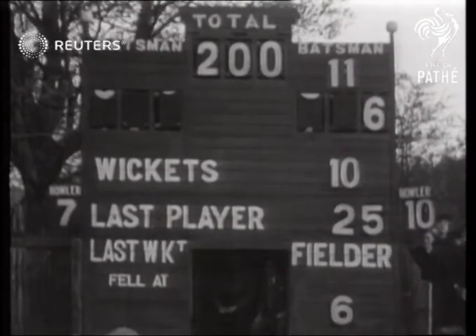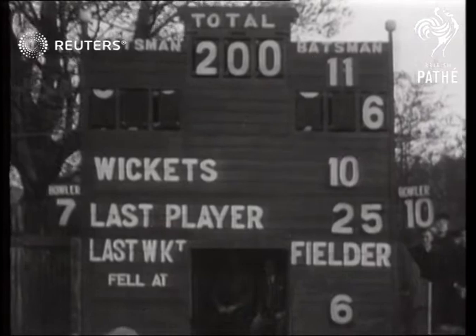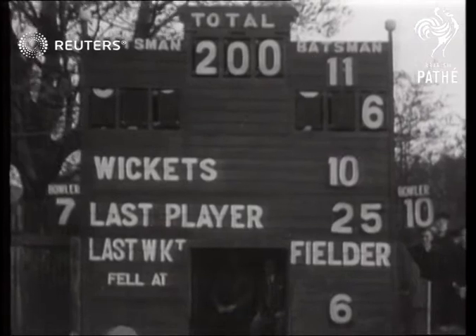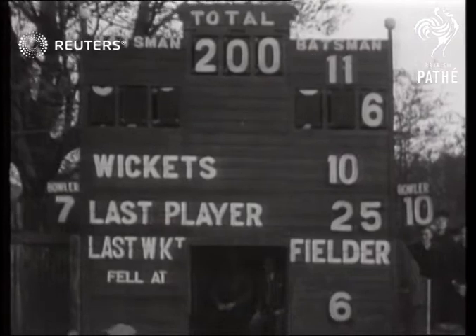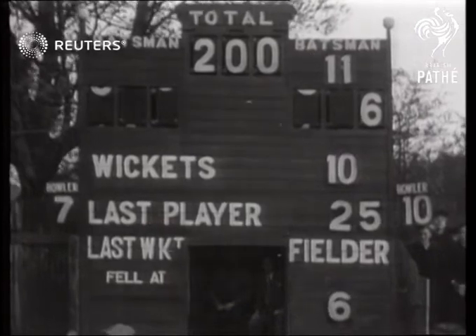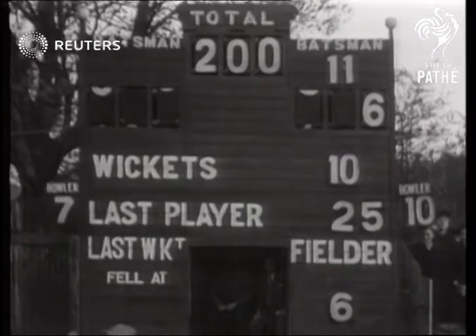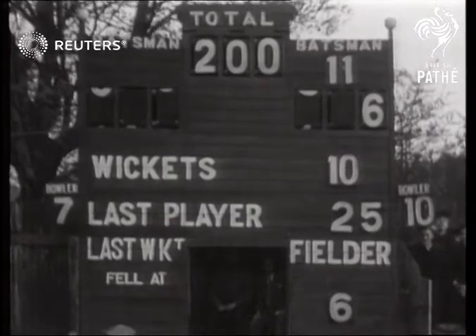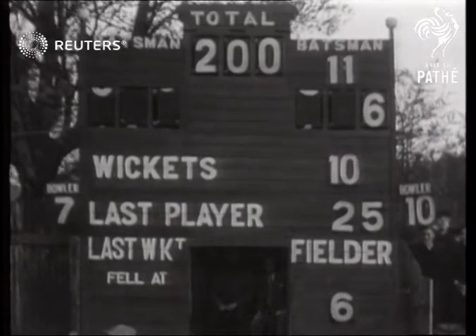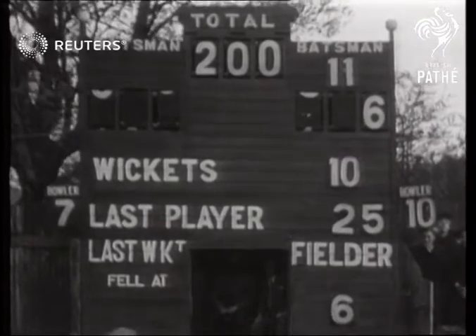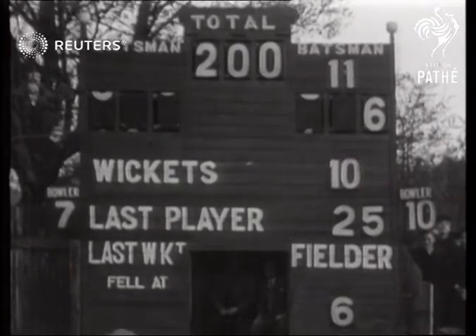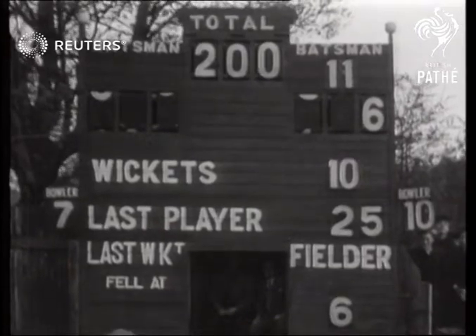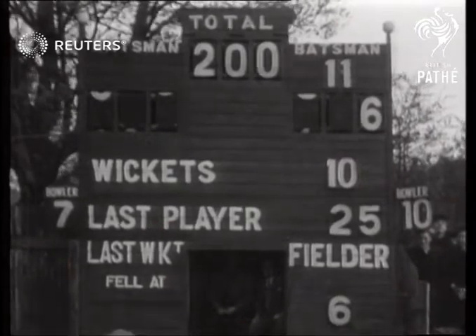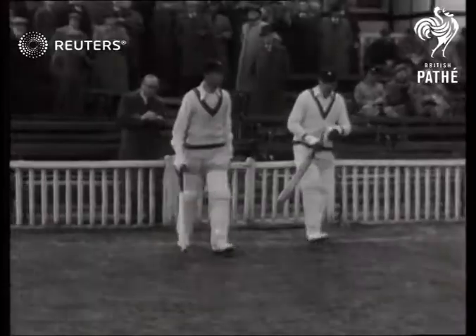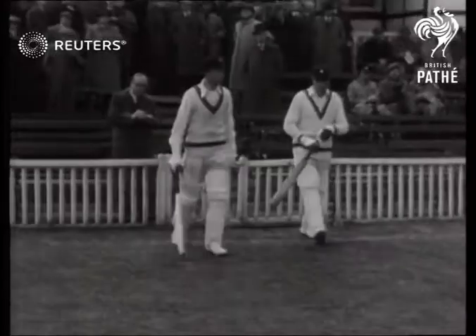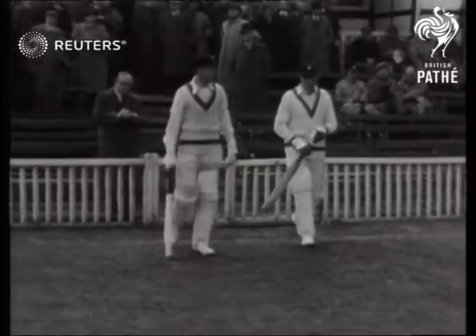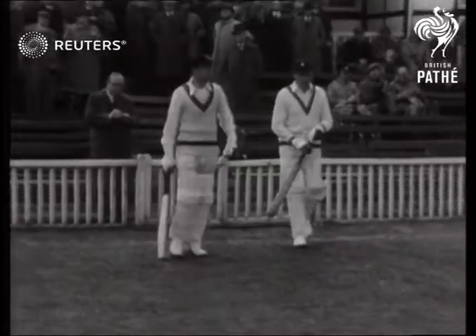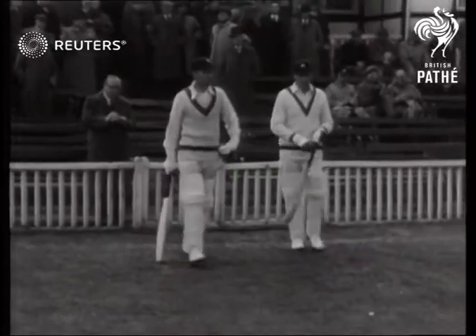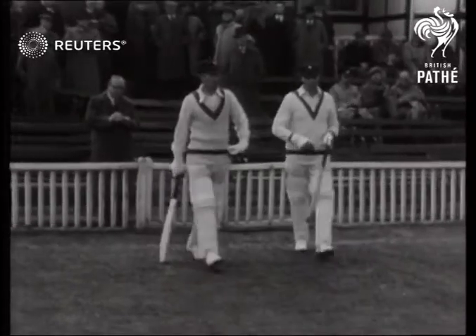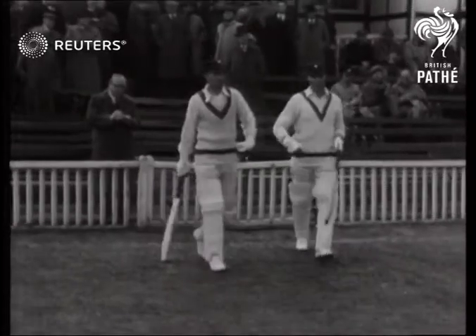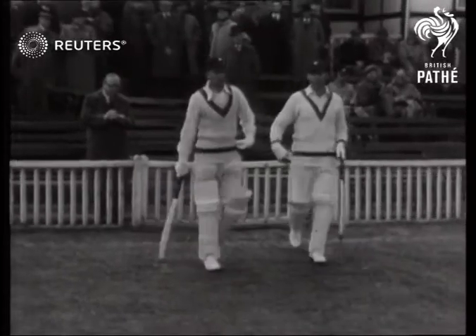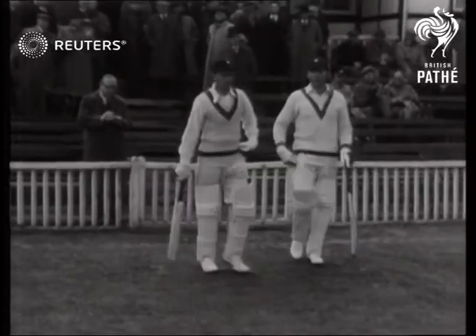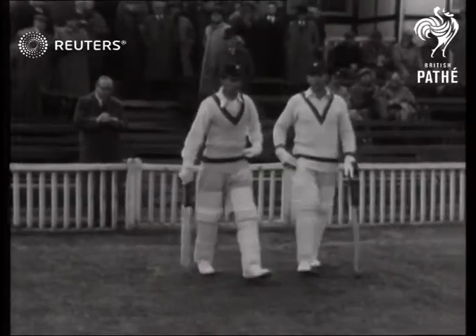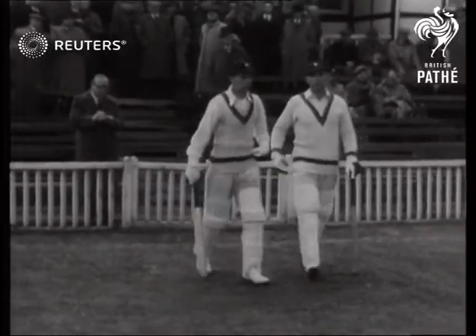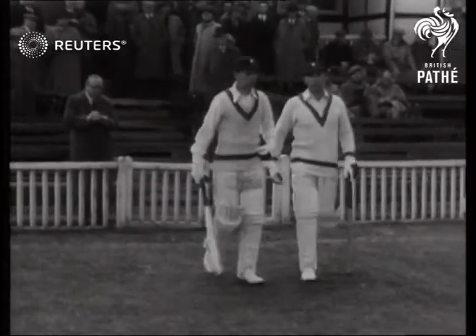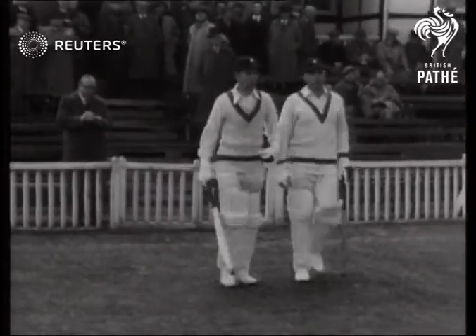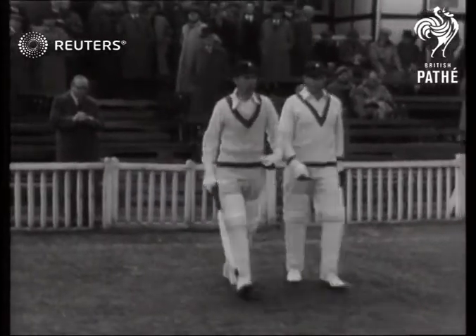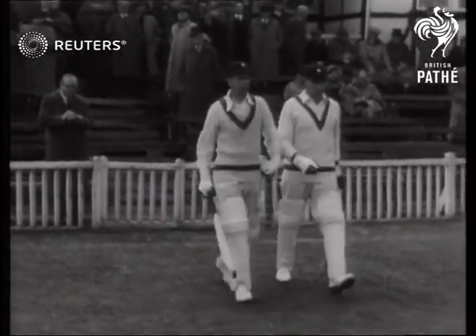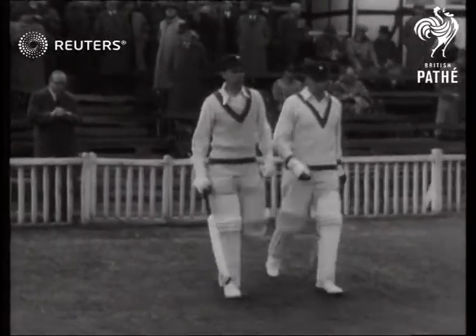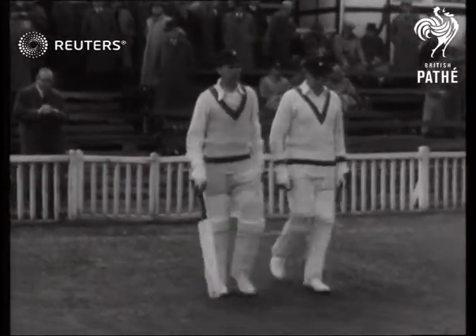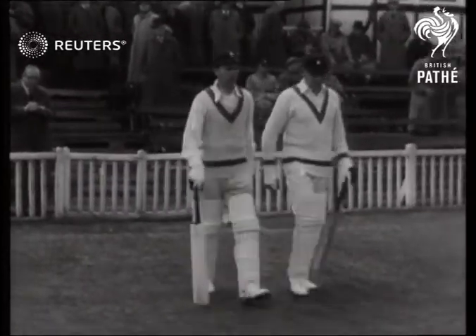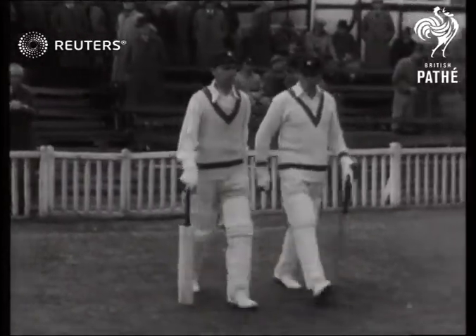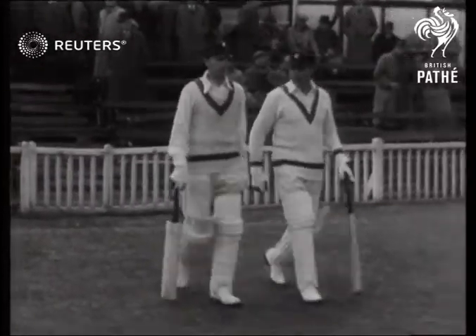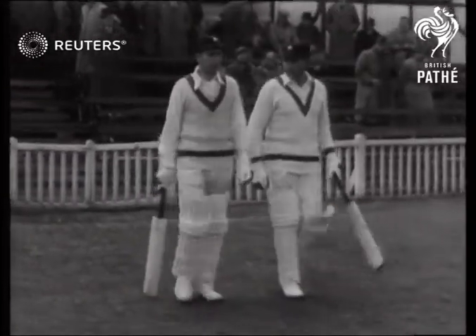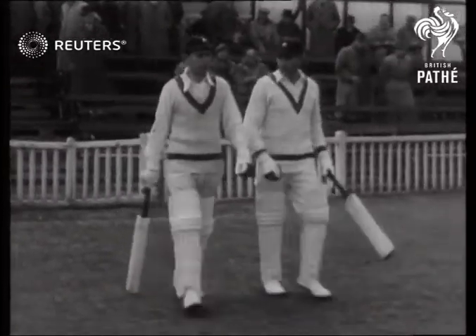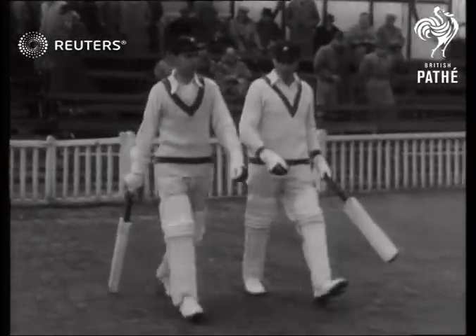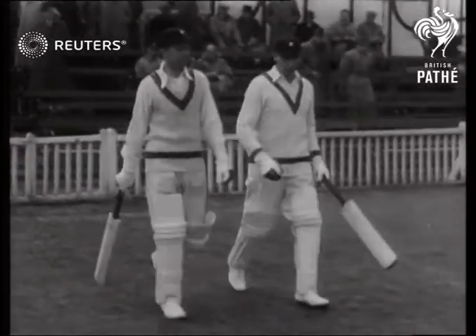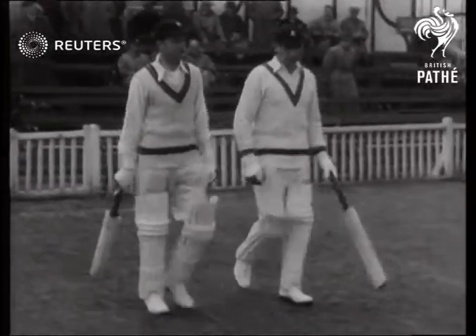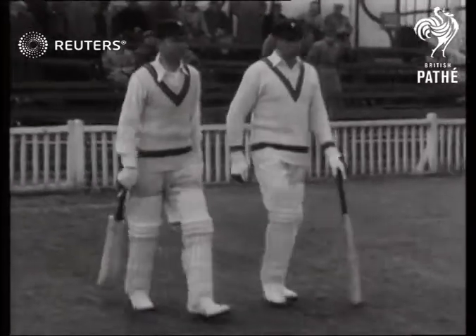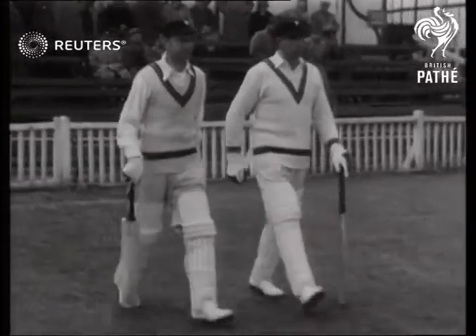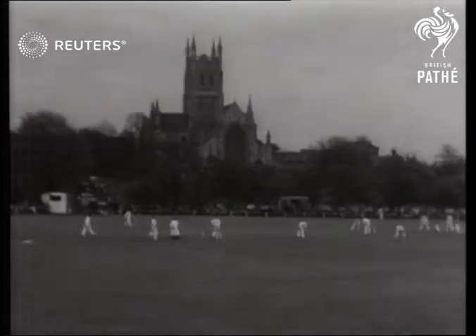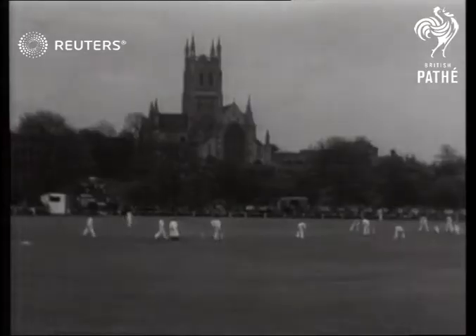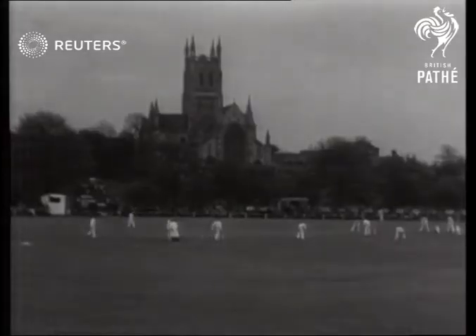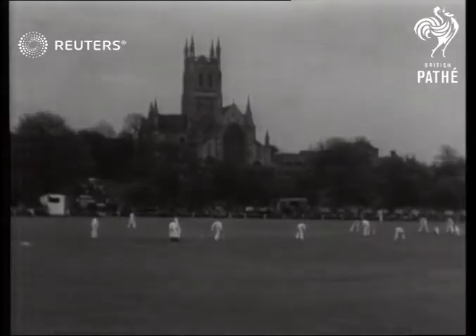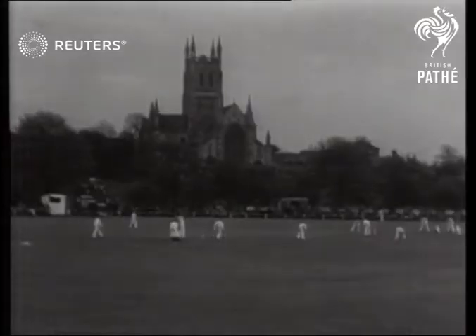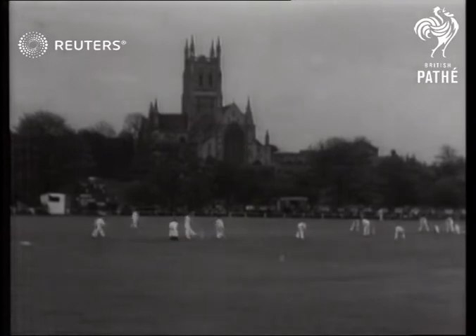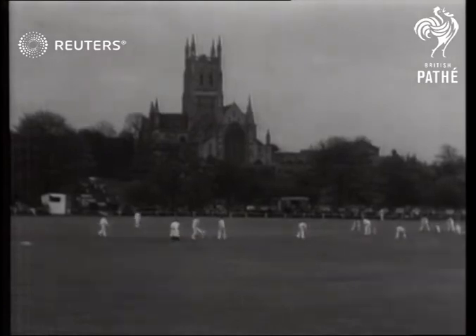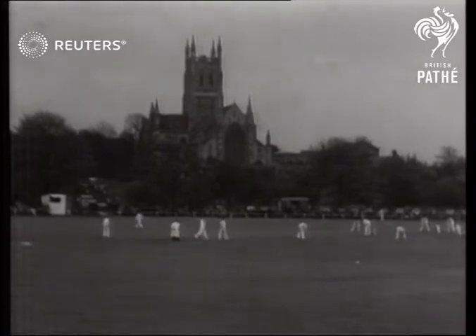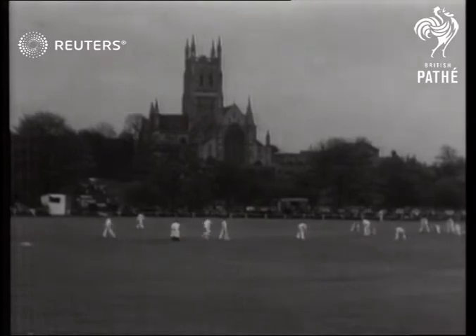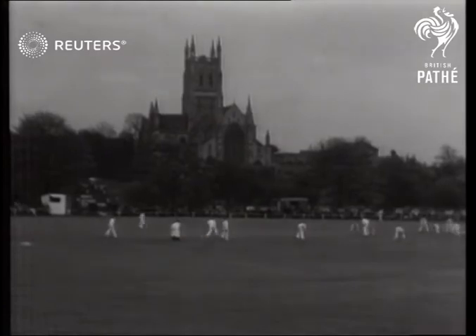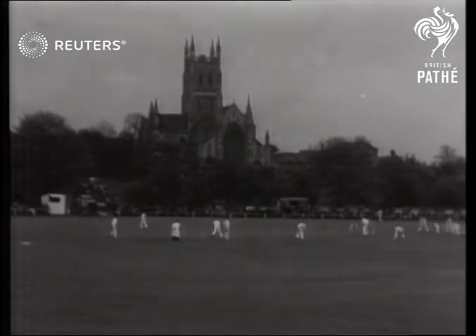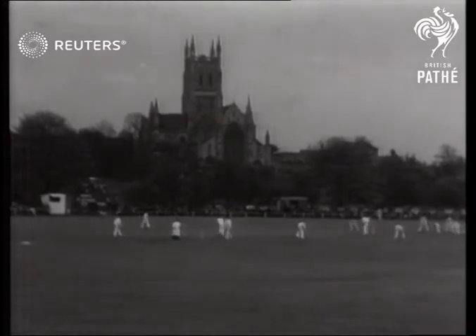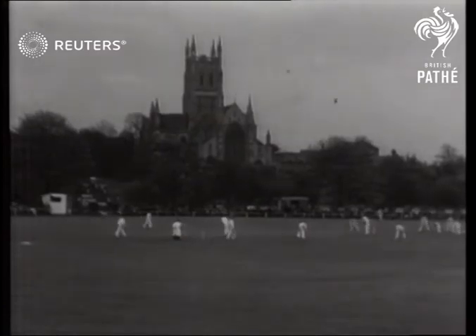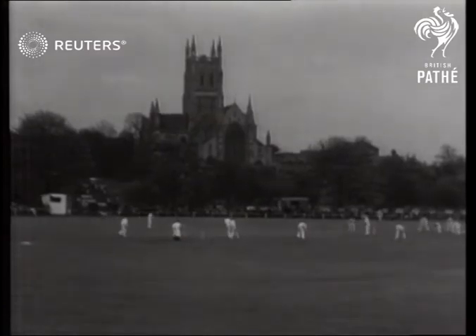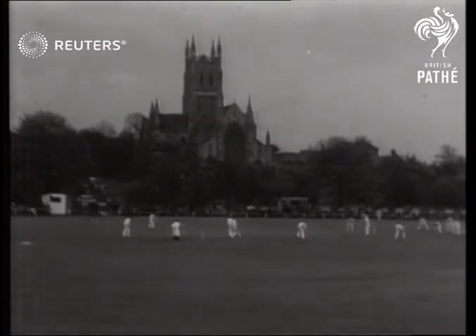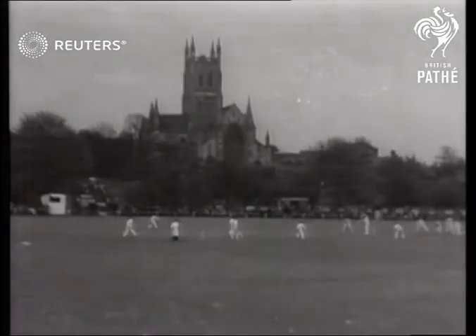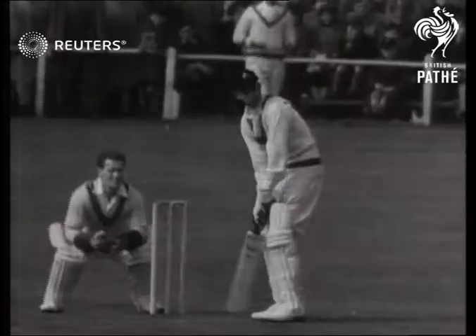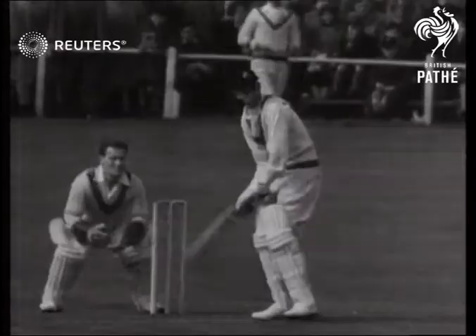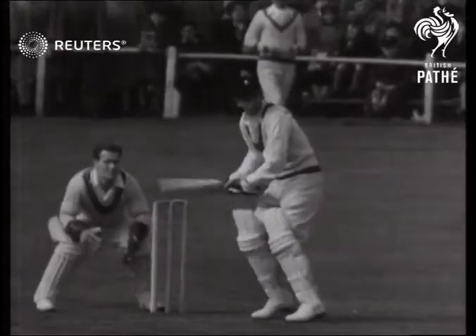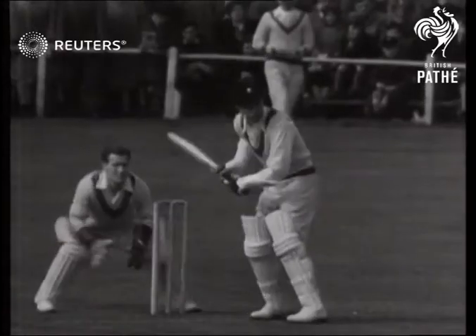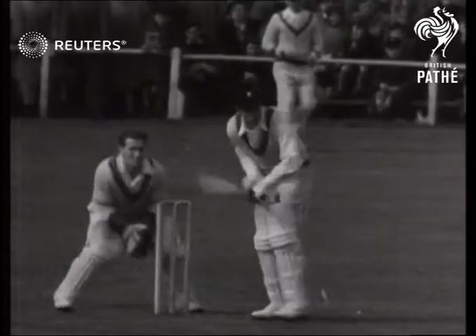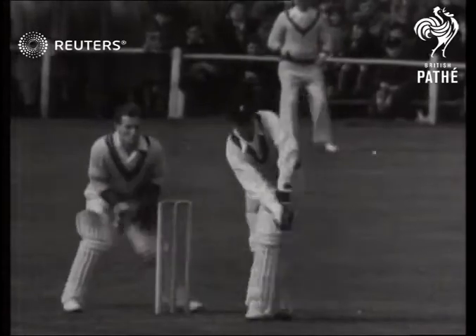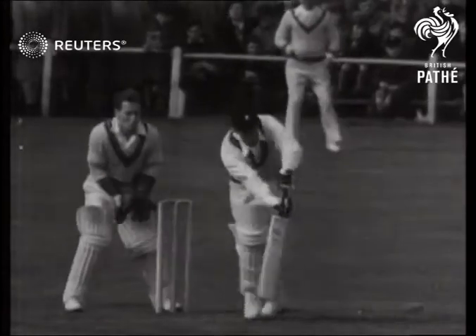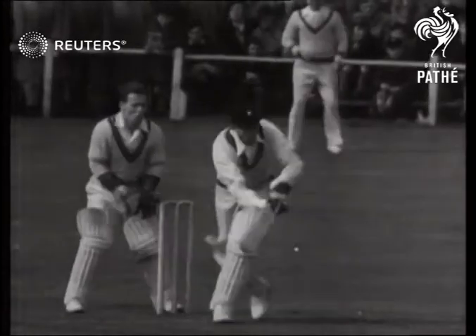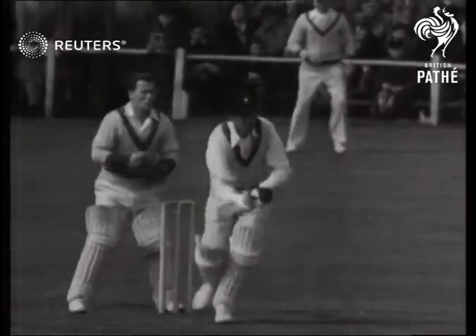Taking the field, South Africa's opening pair, Bruce Mitchell and Dennis Dyer, were to score three and 26 respectively against the fast bowling of Perks.